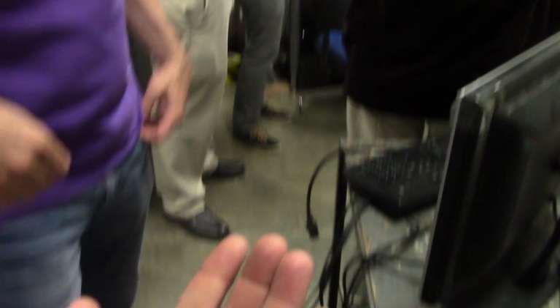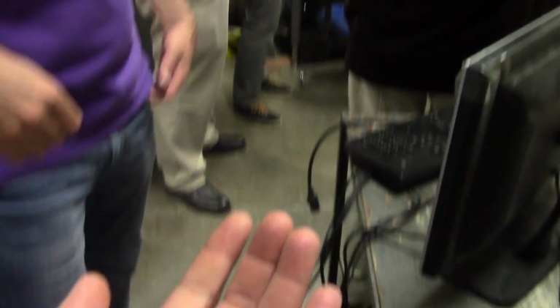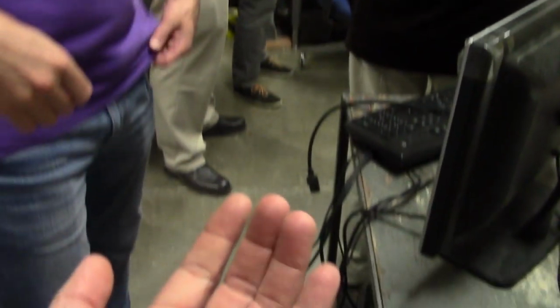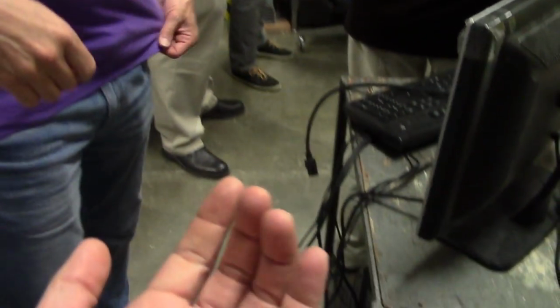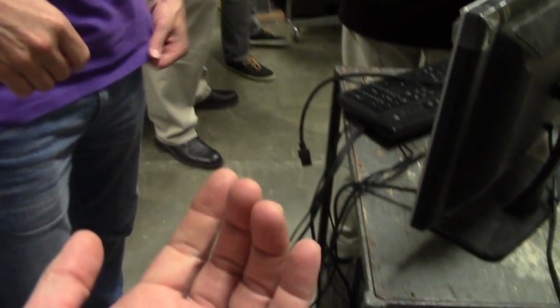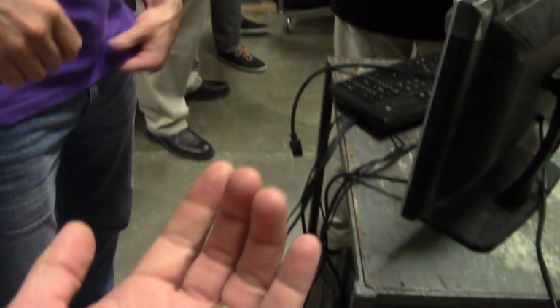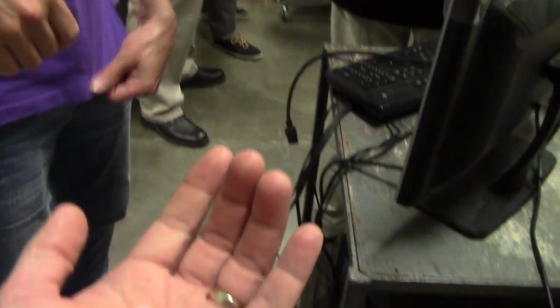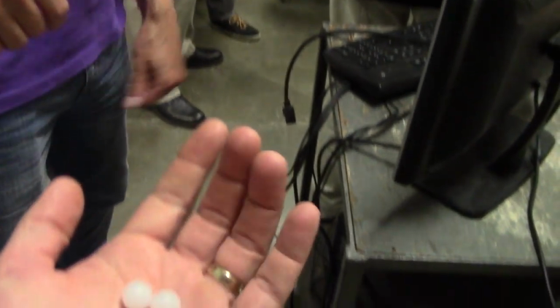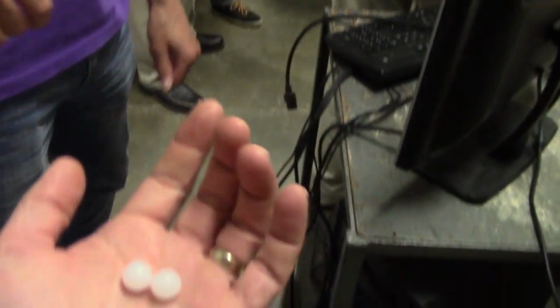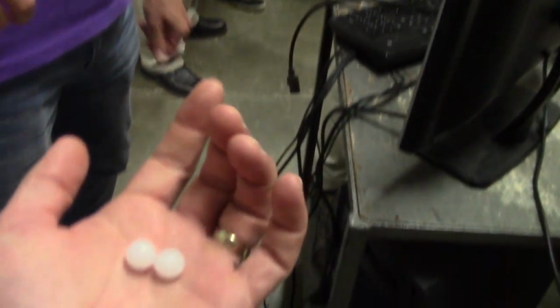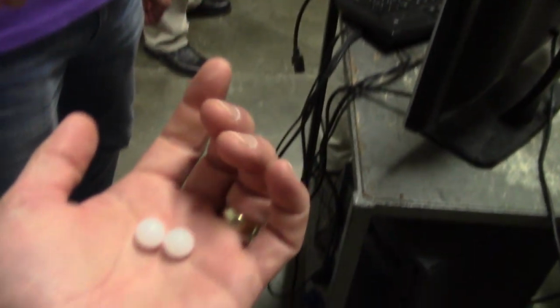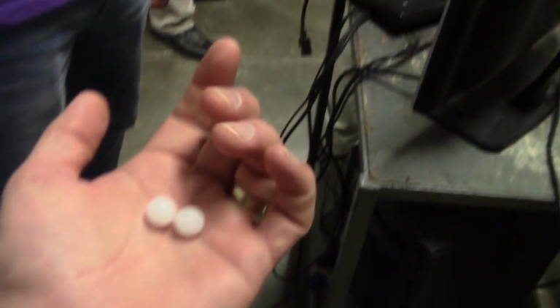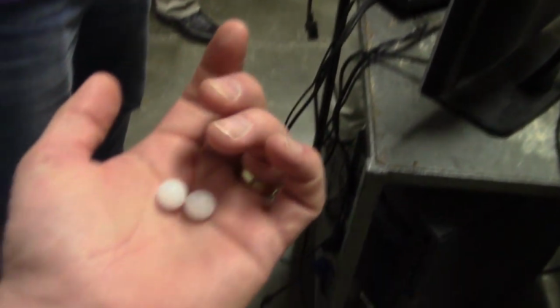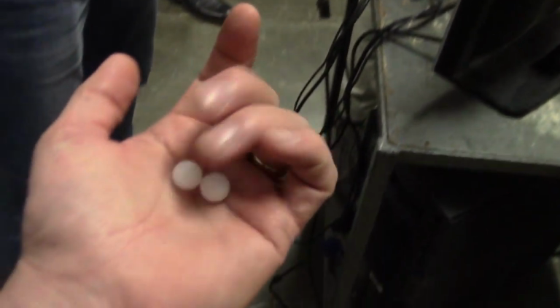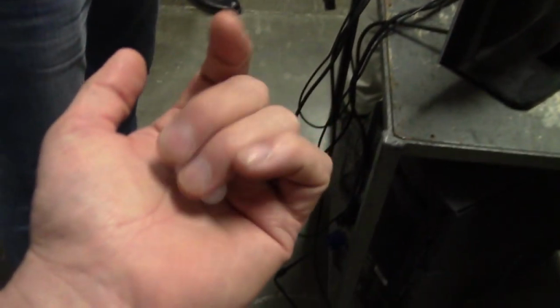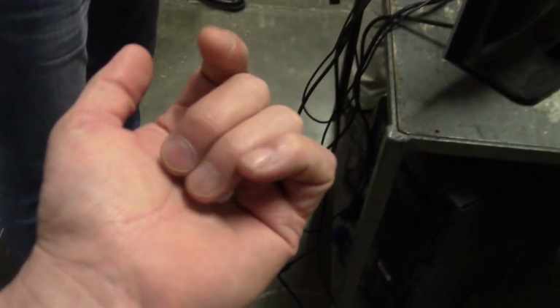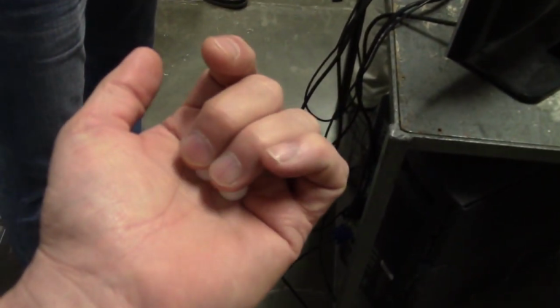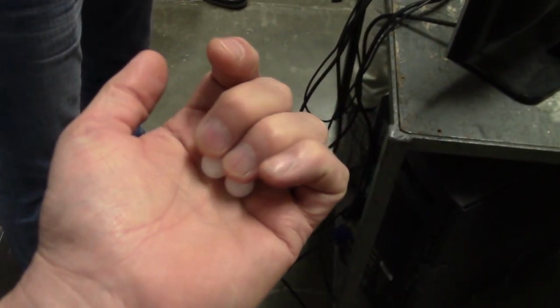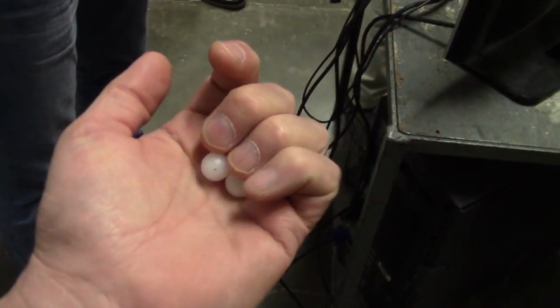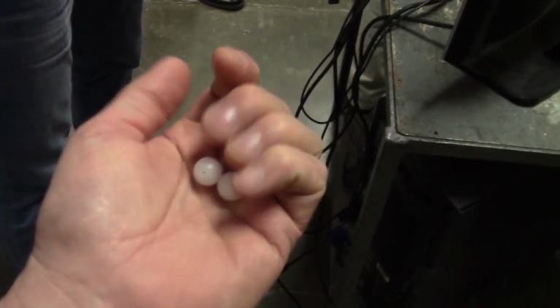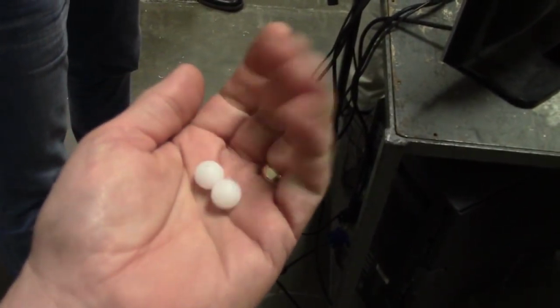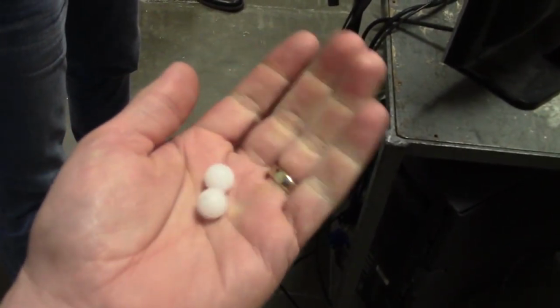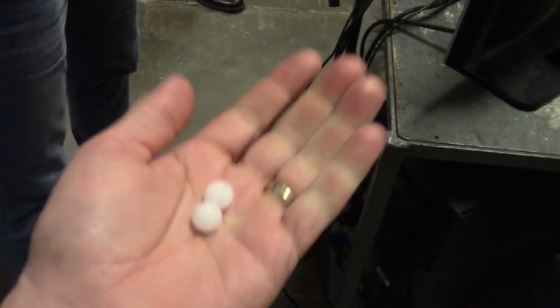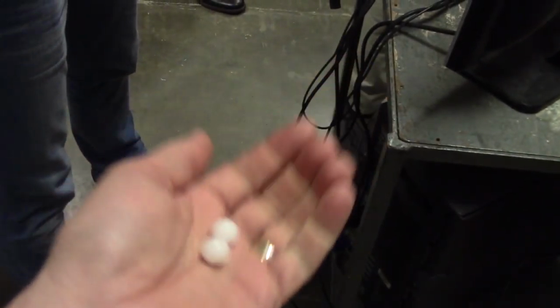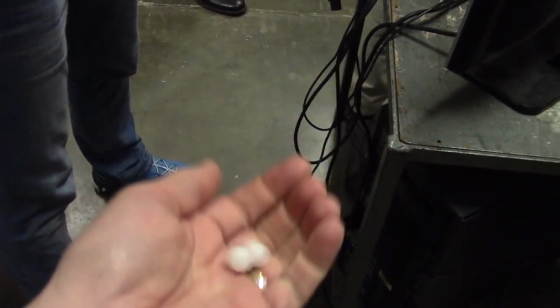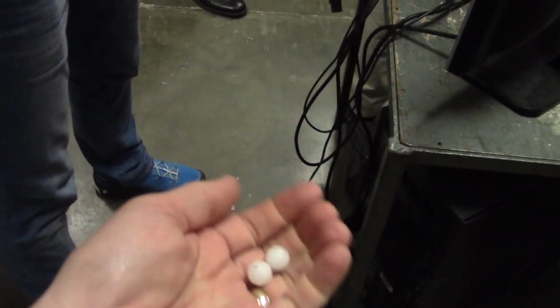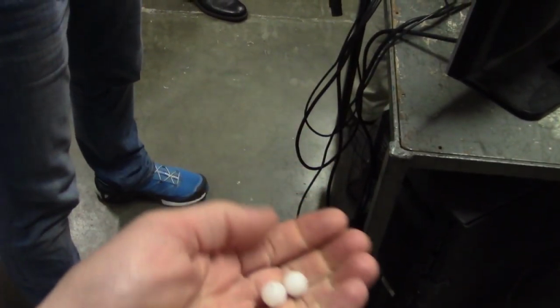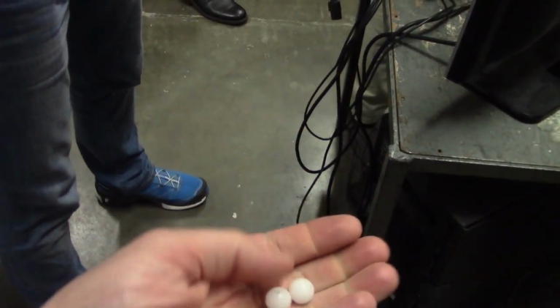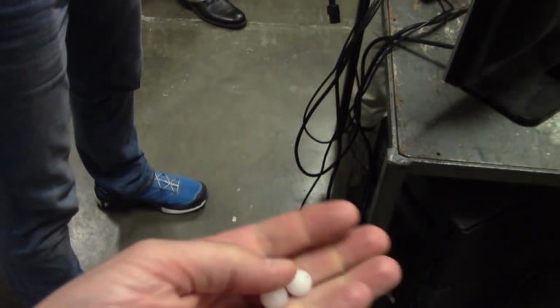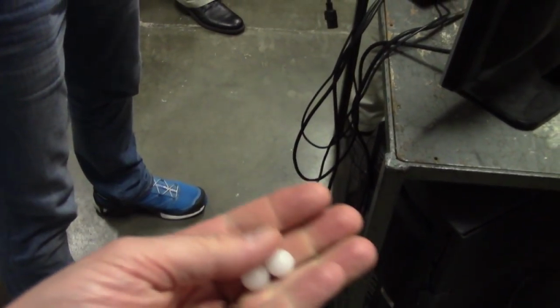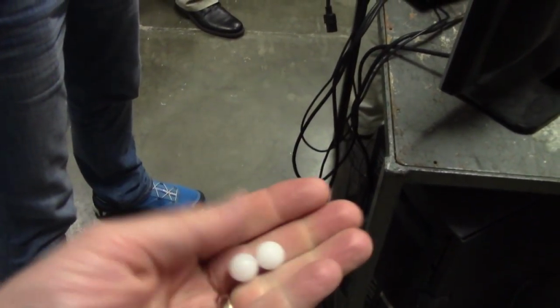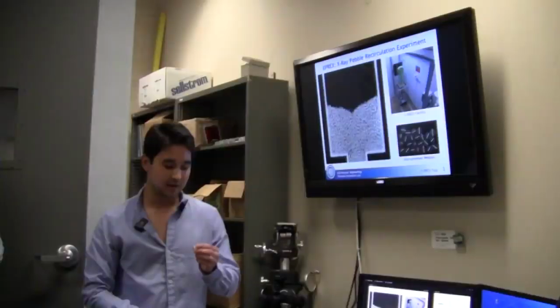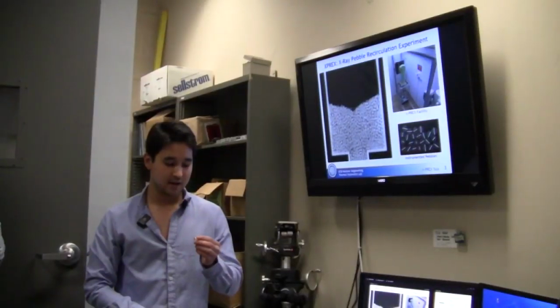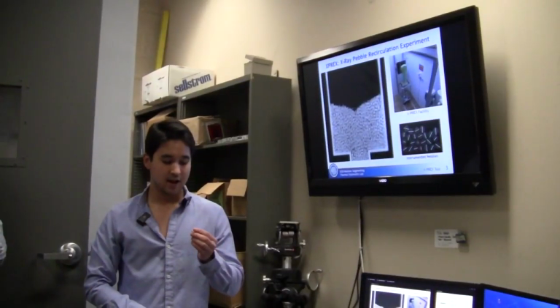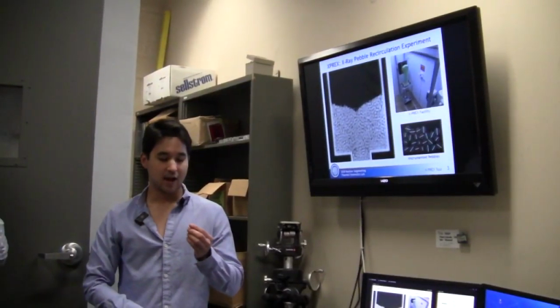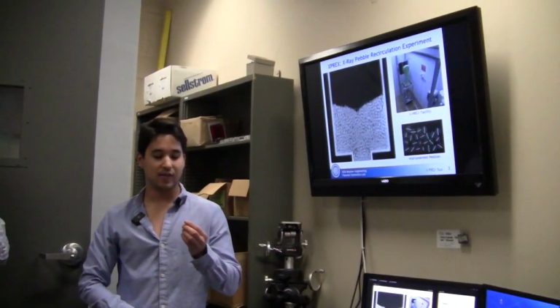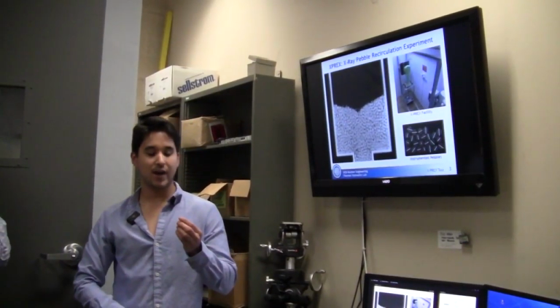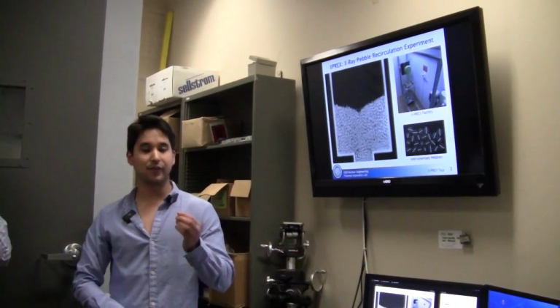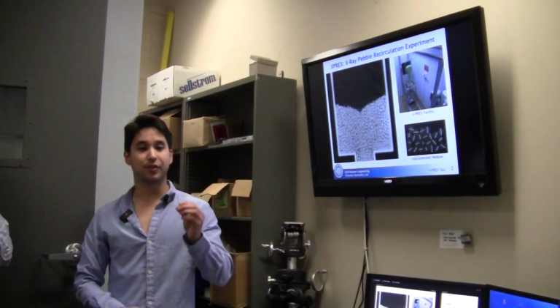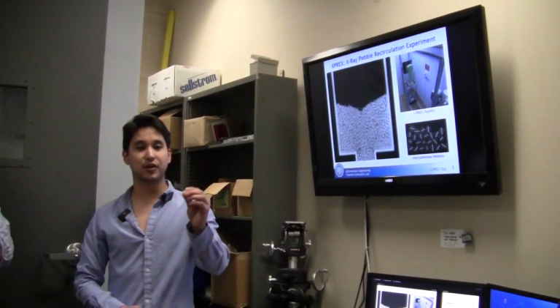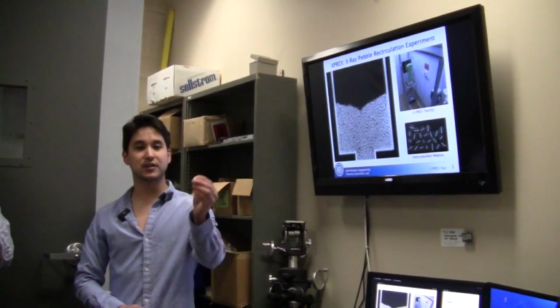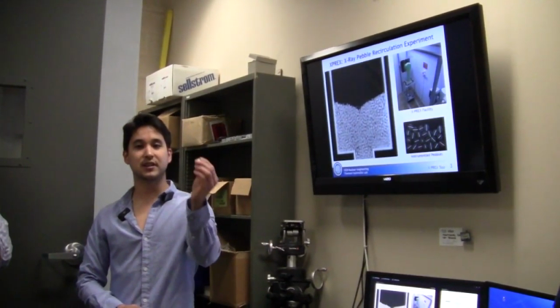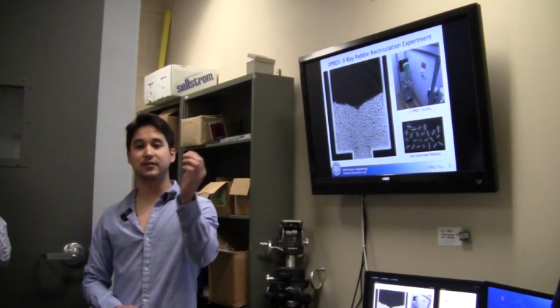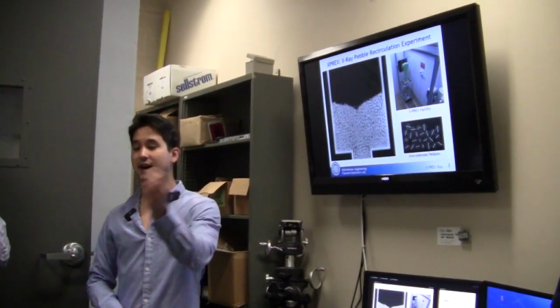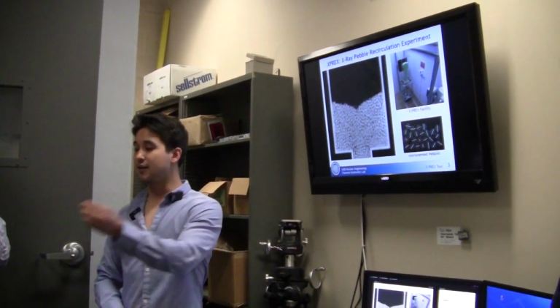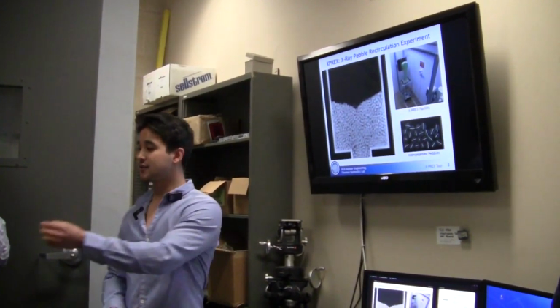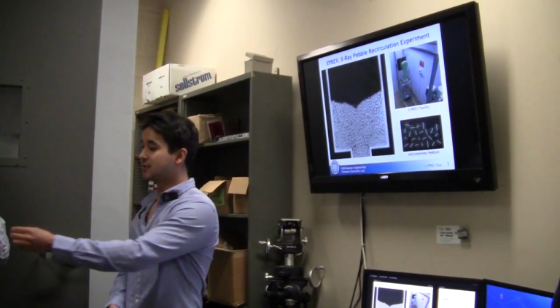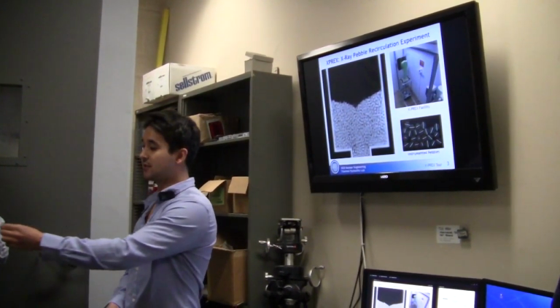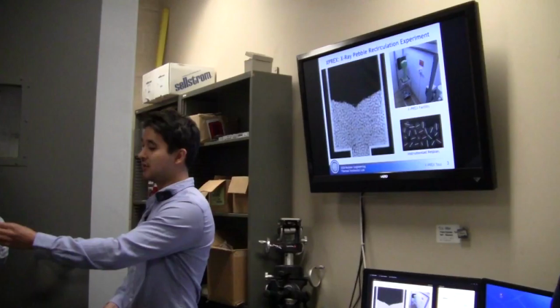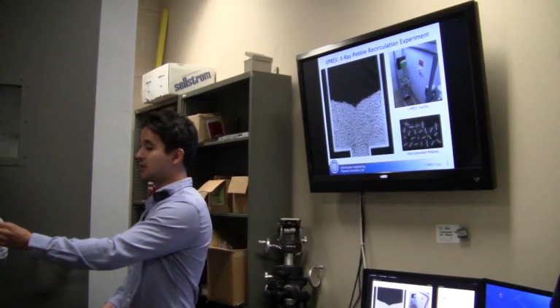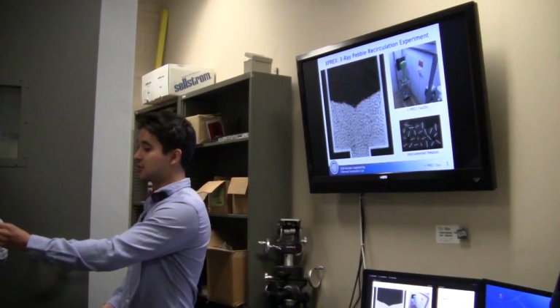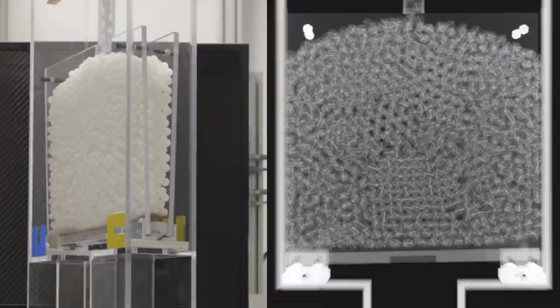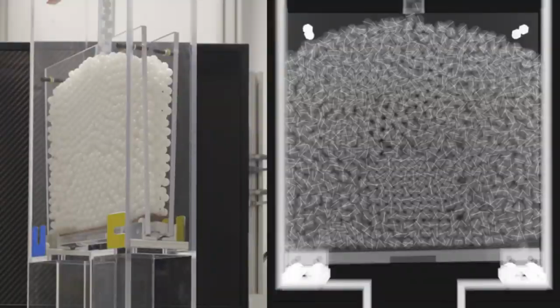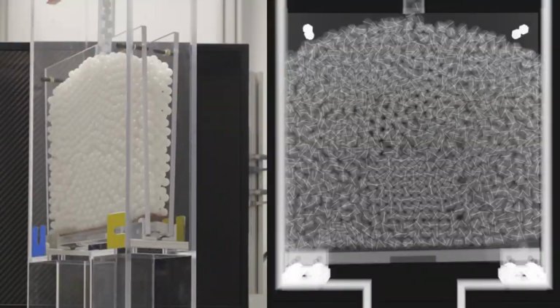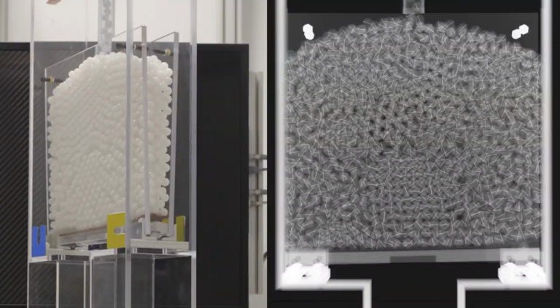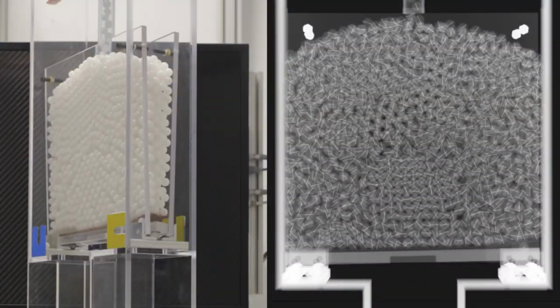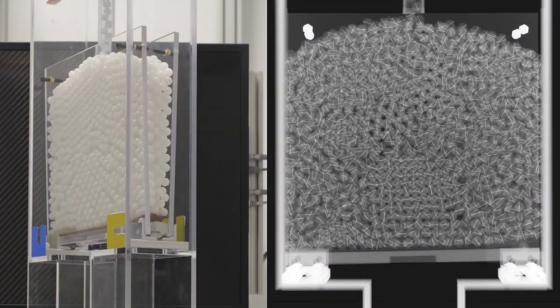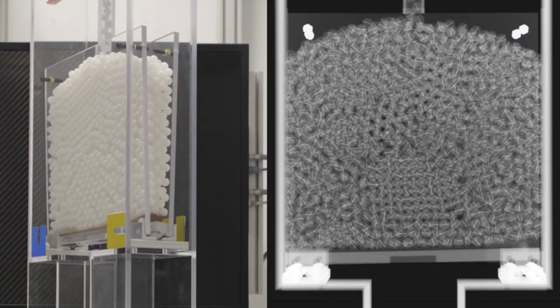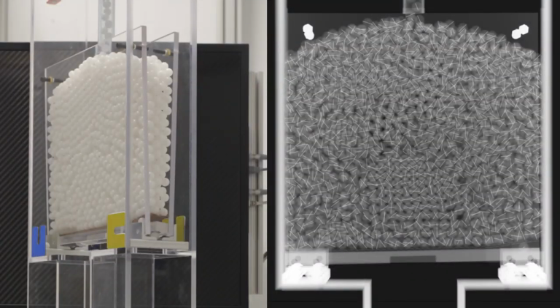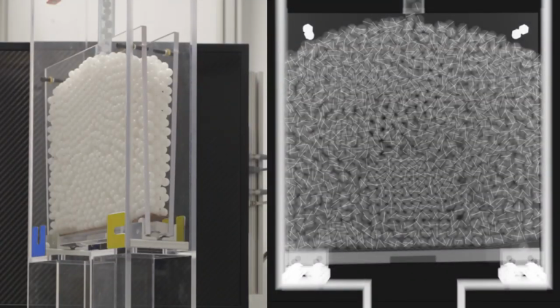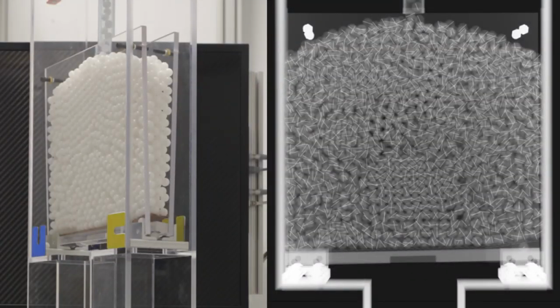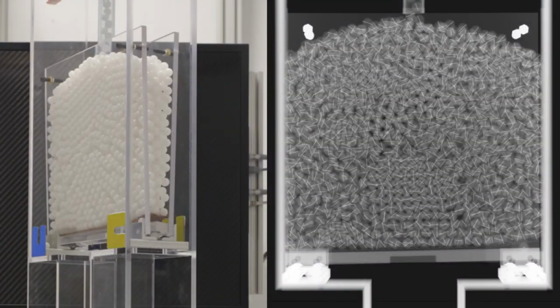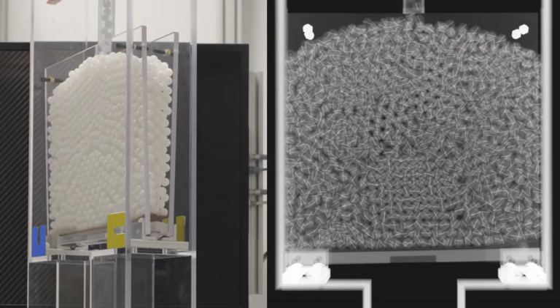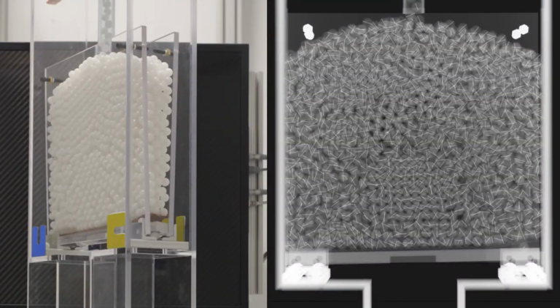We sourced polypropylene — tiny little pebbles — and they have a 13 thousandths of an inch tungsten wire through the center.